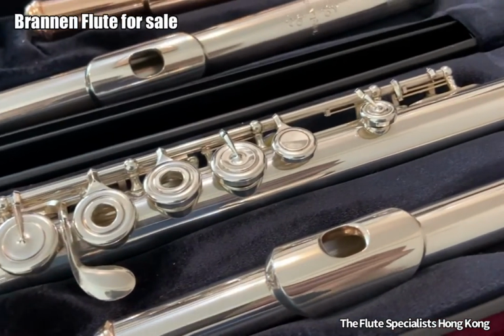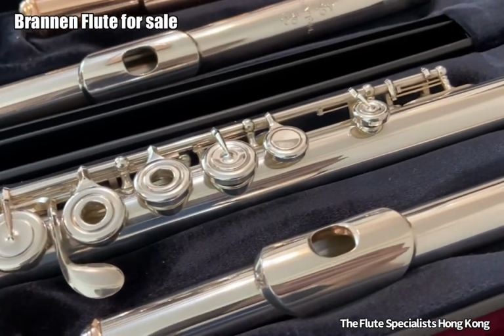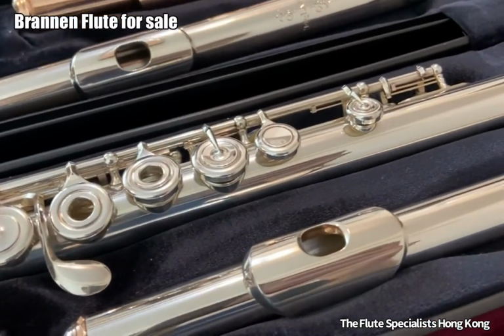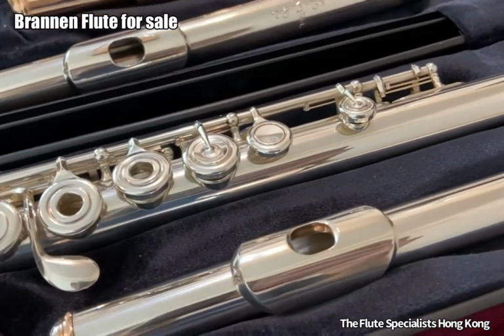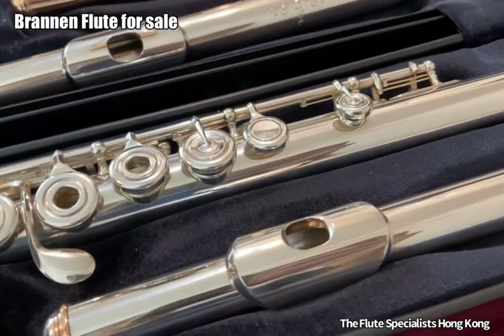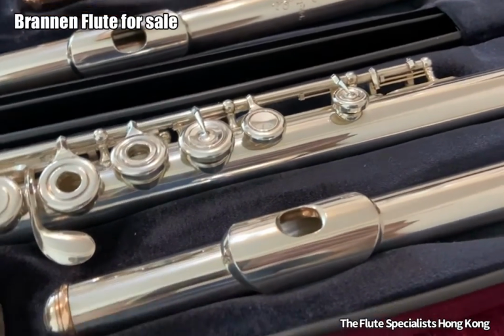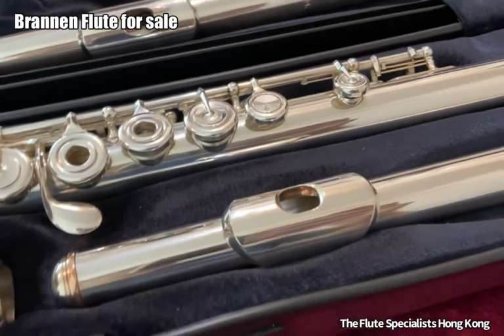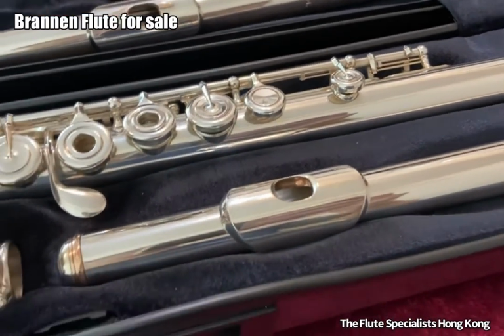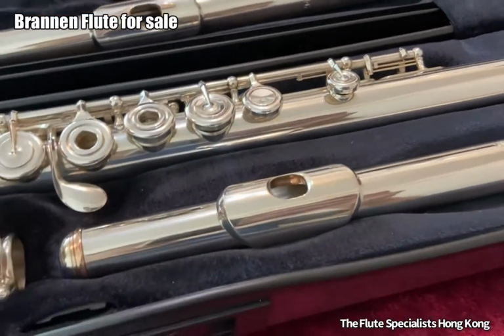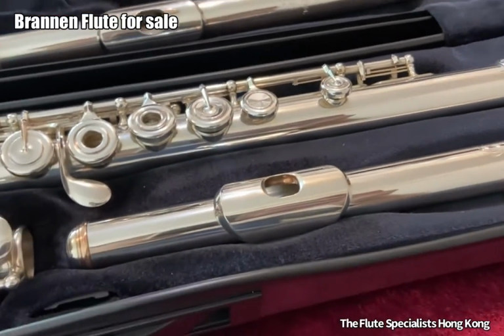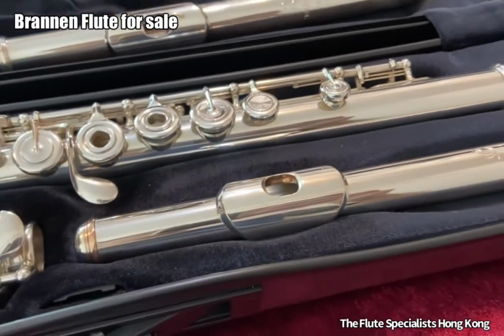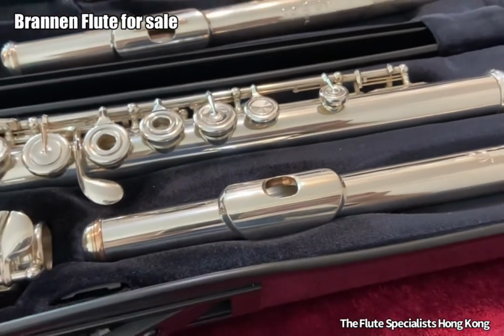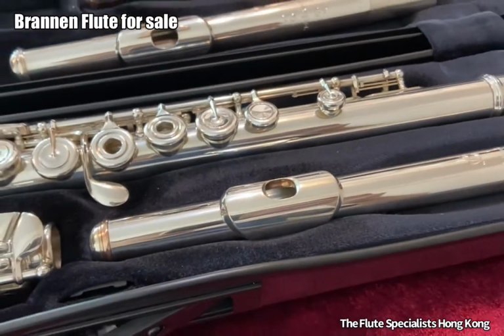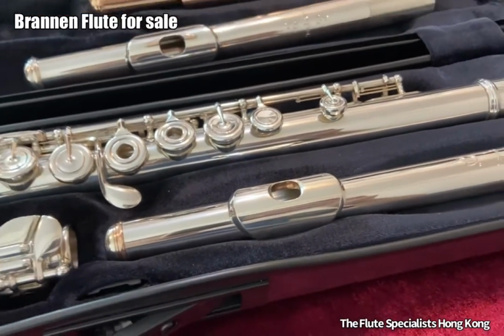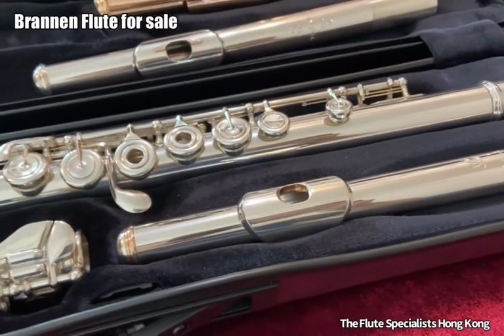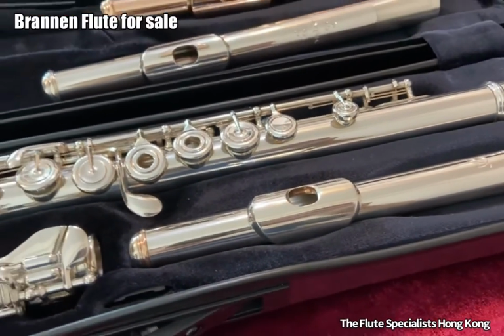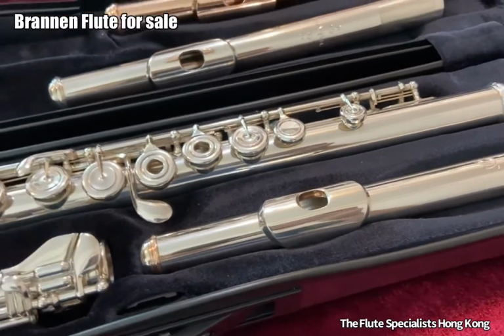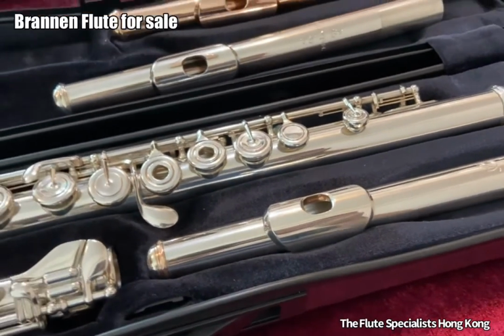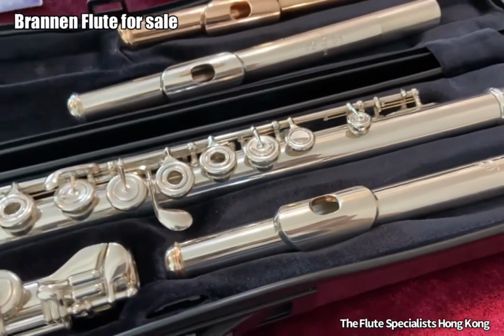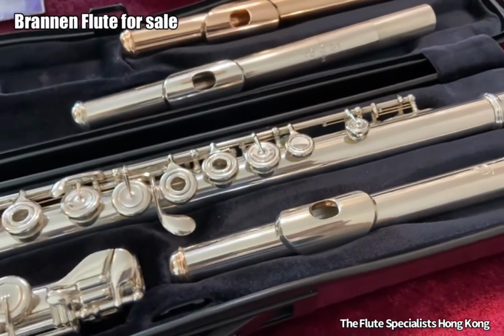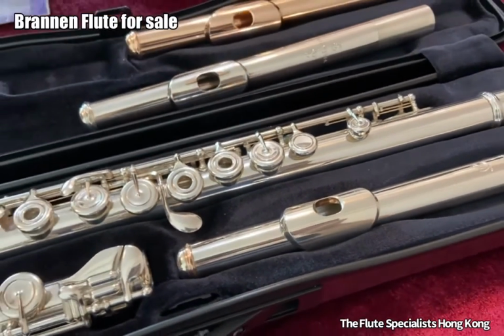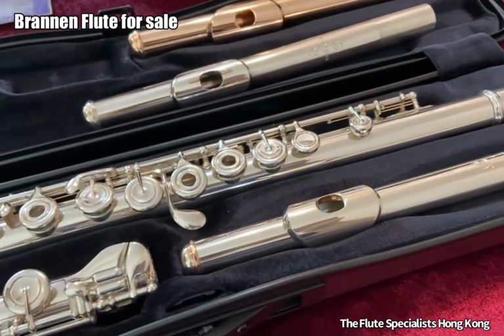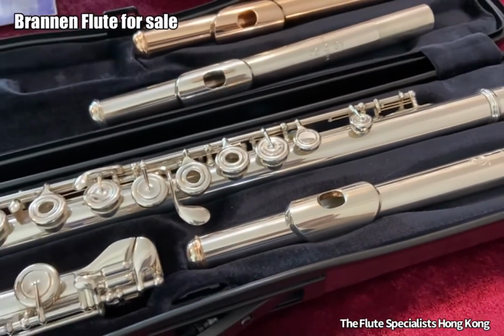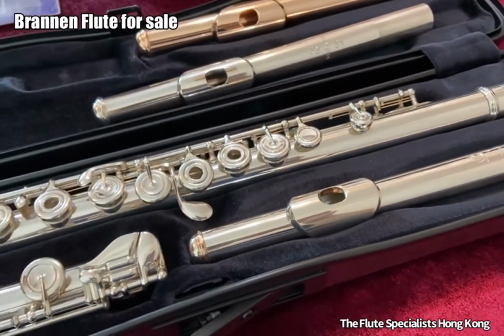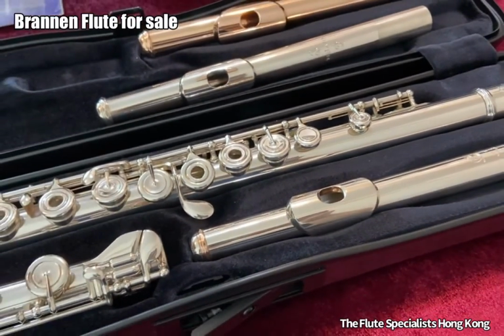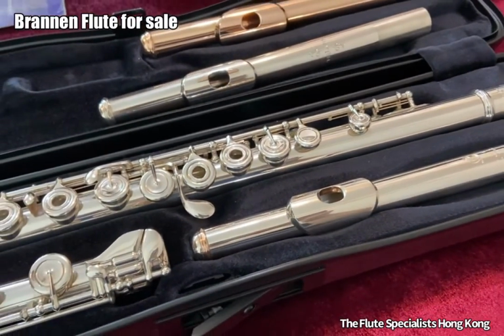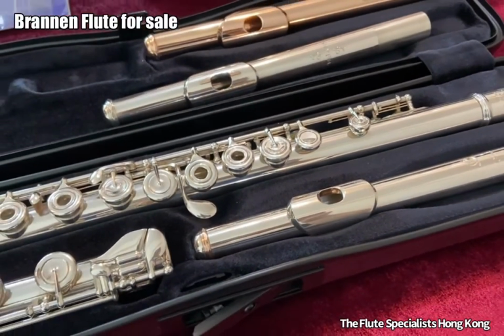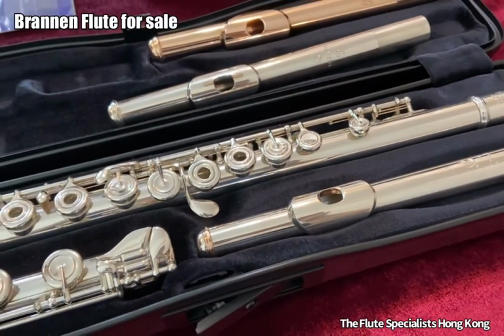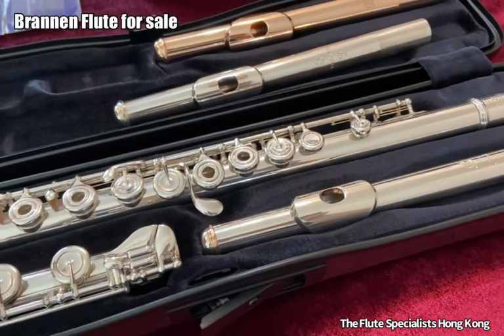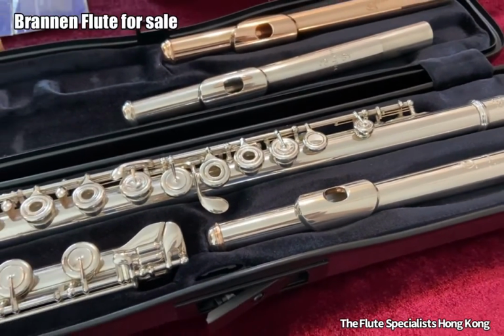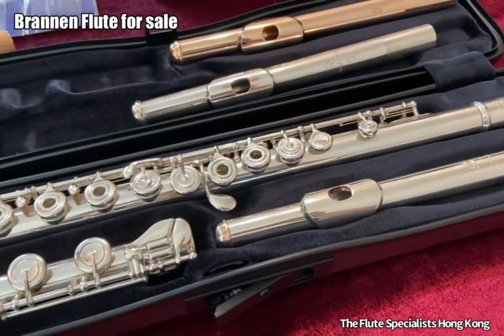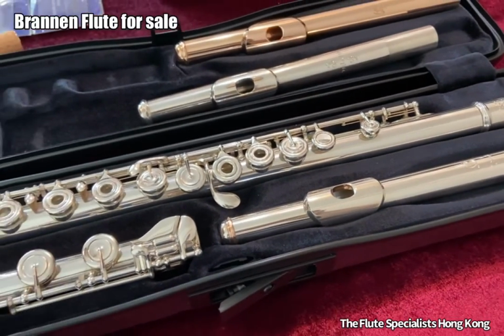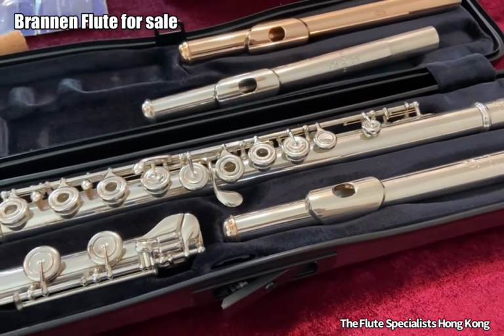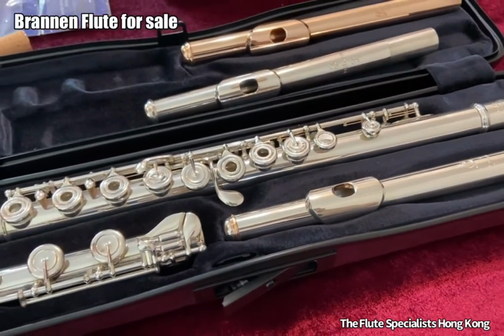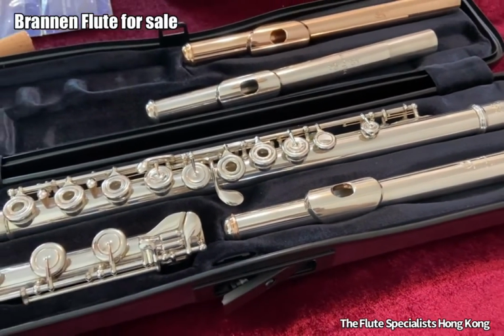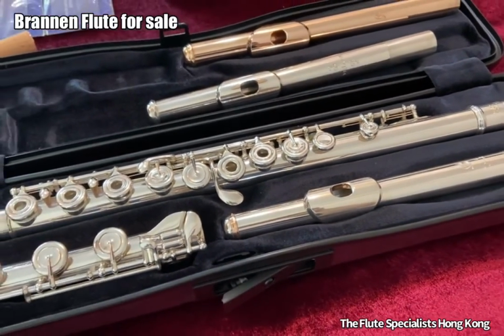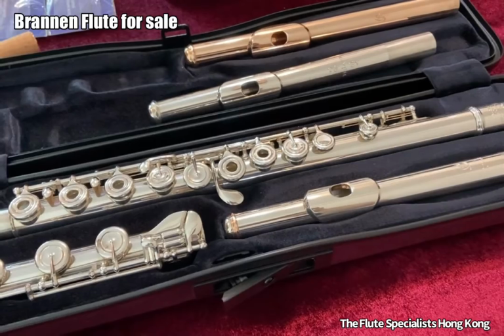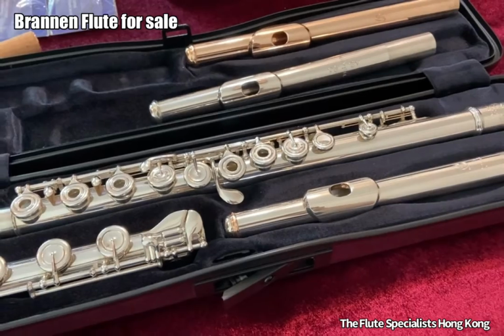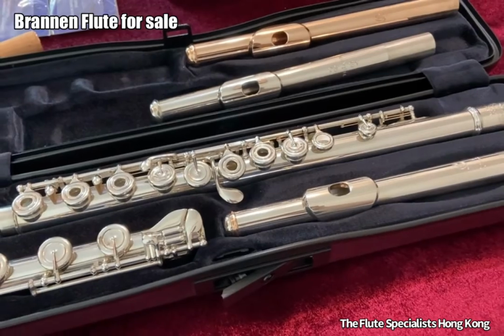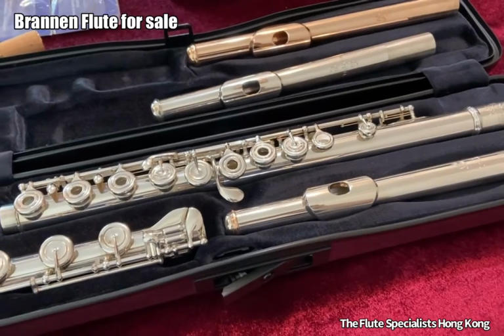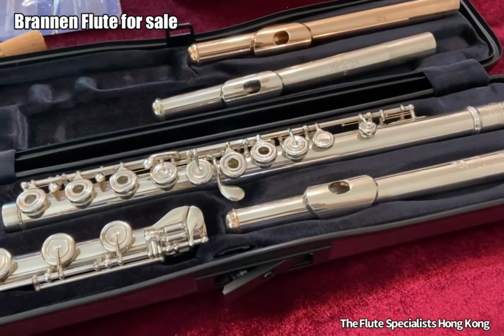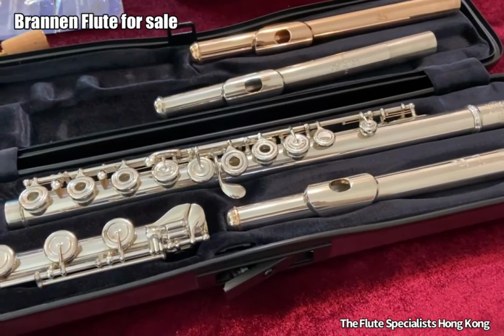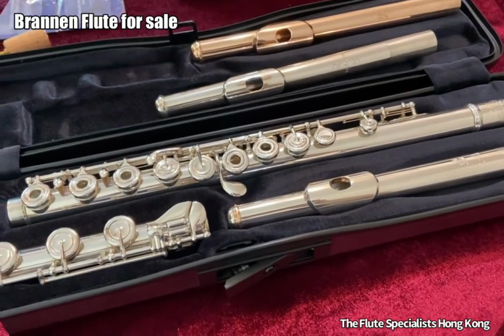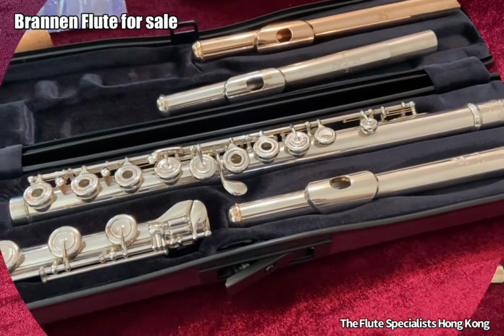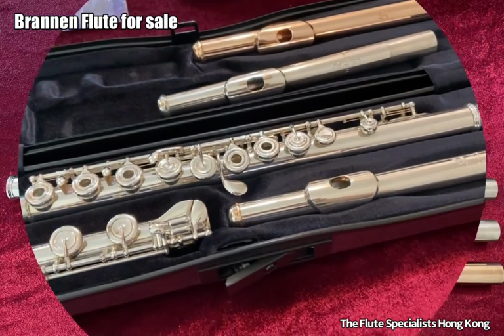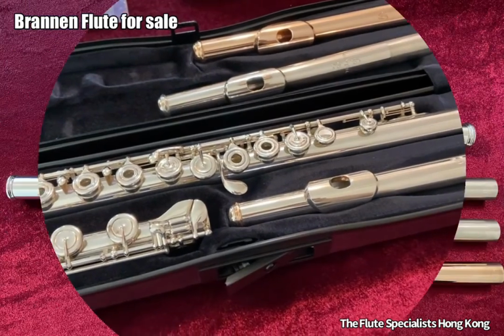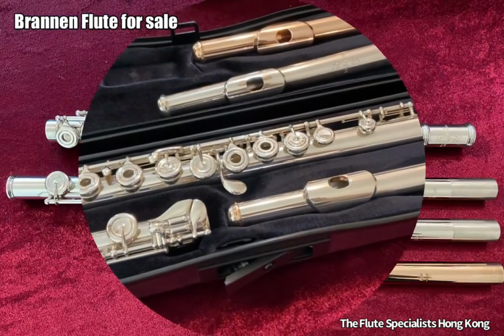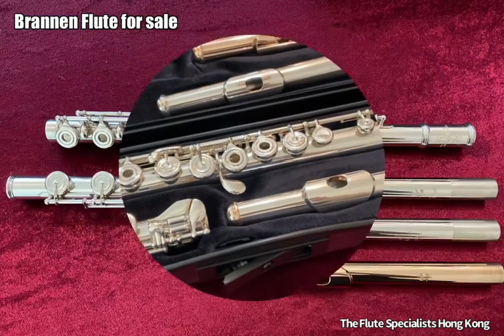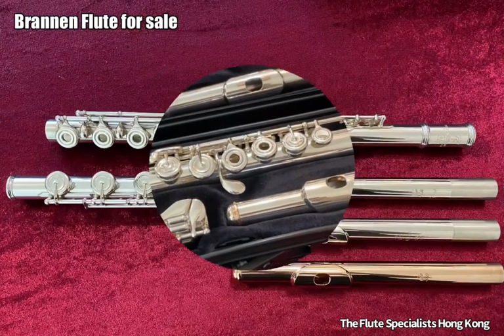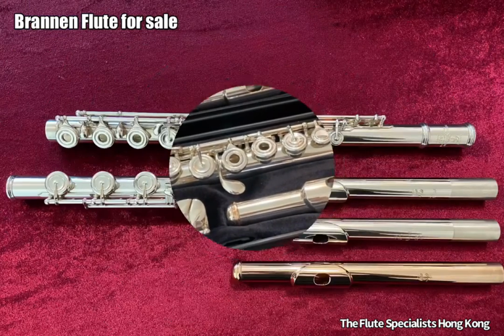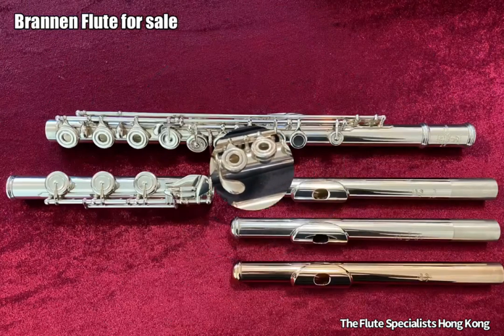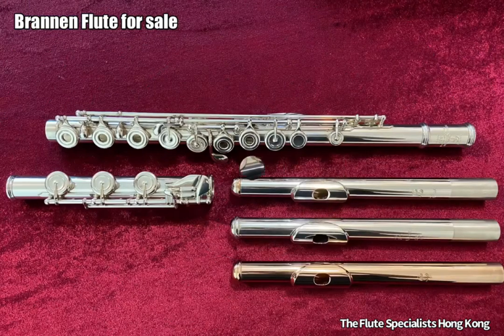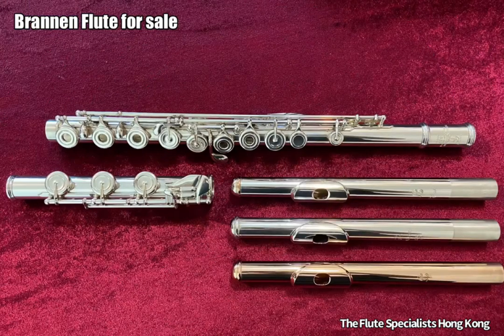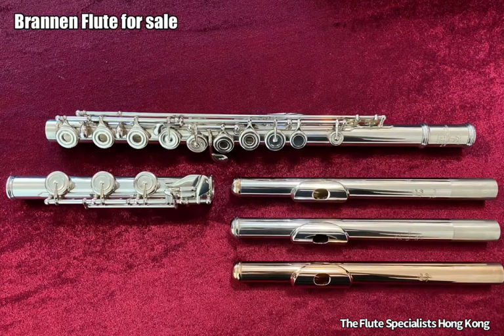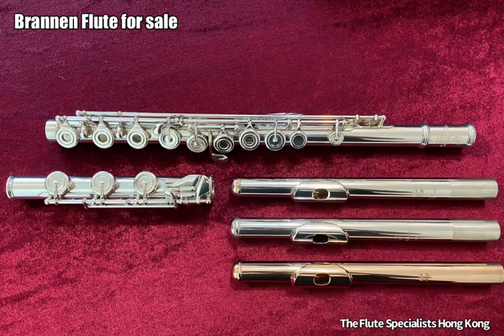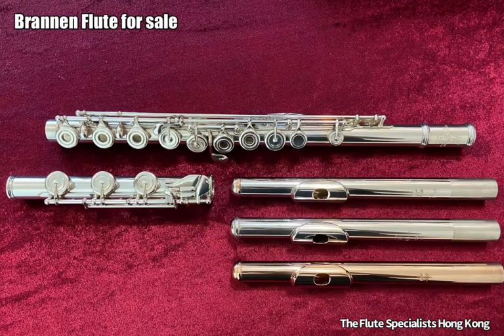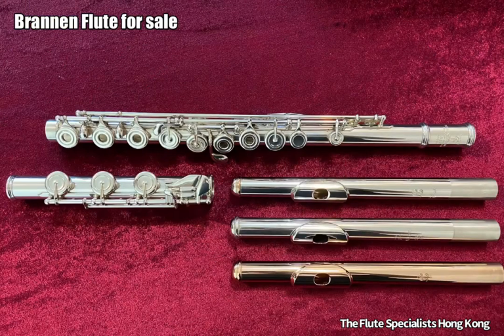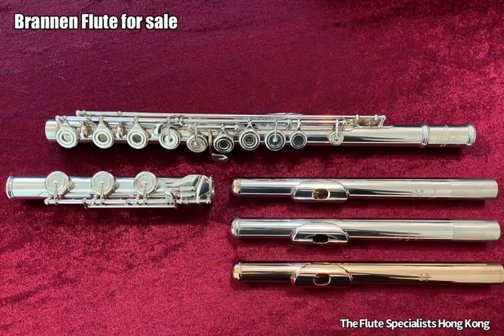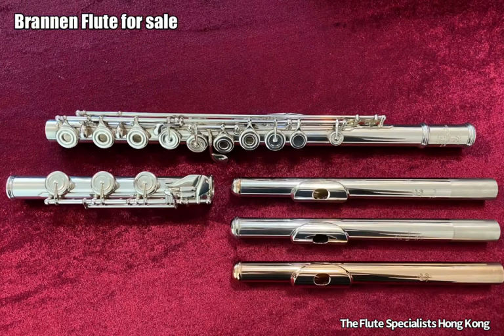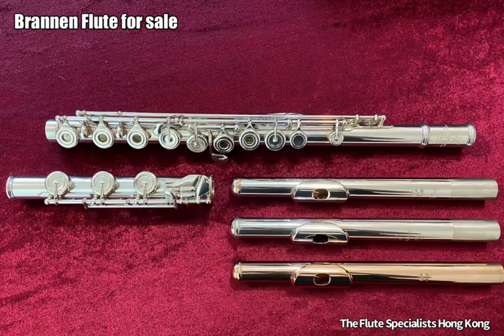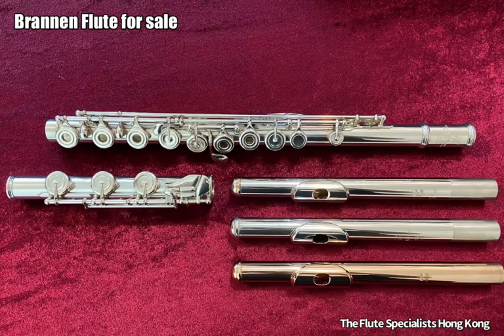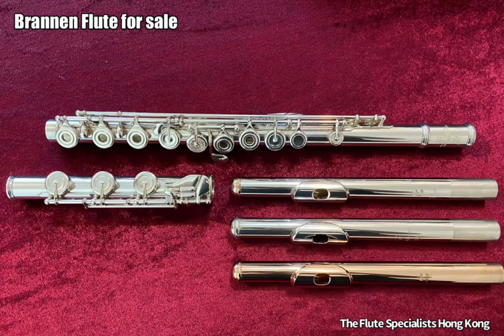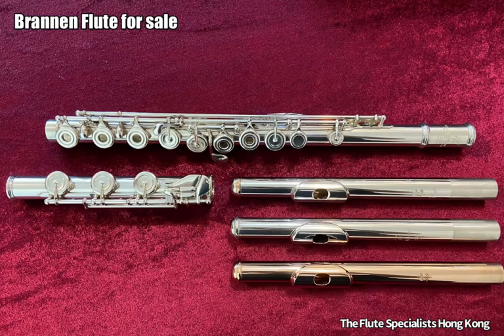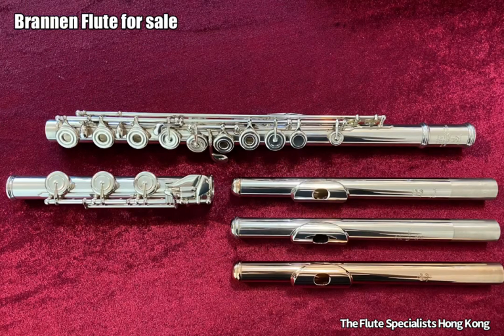The body of this flute is for sale, and you can actually purchase it together with other head joints available in our shop.